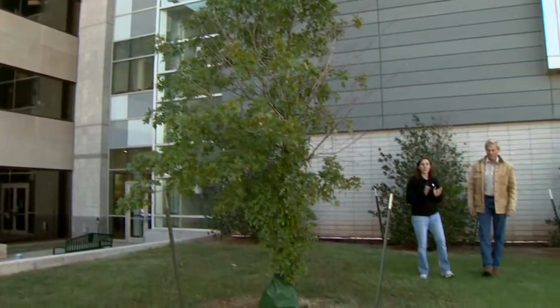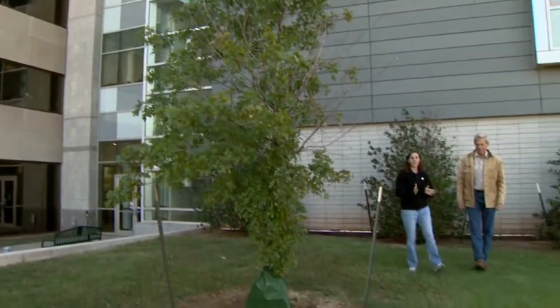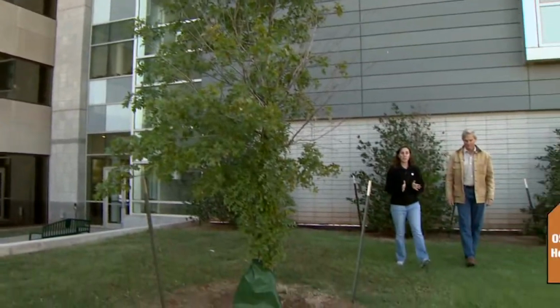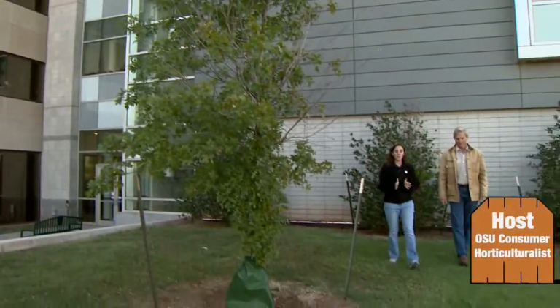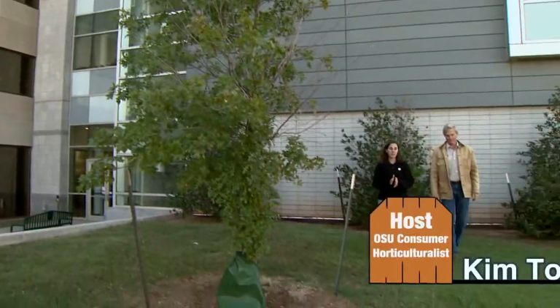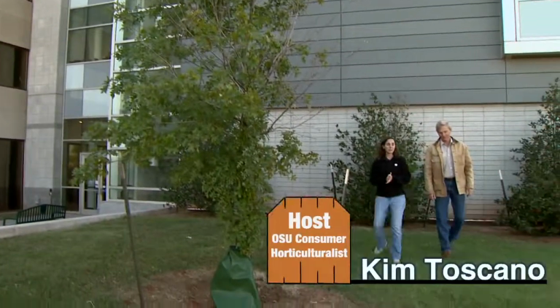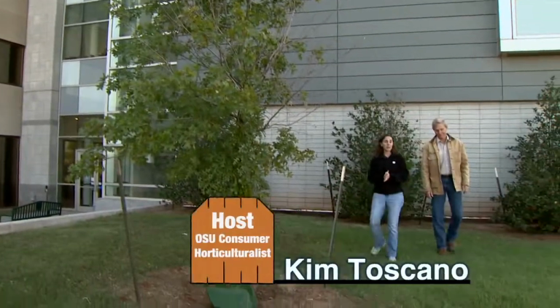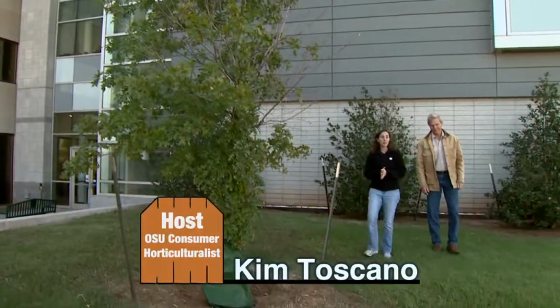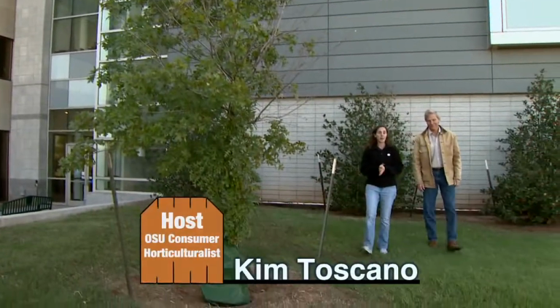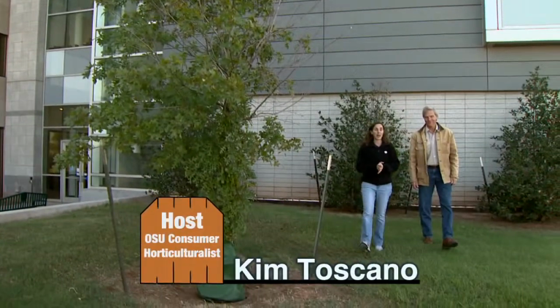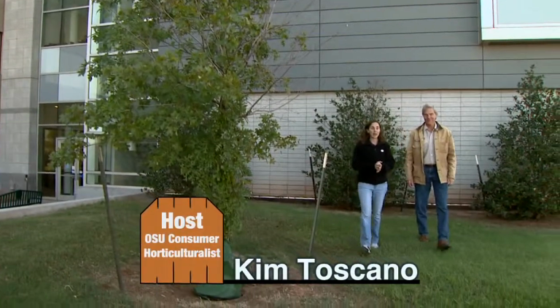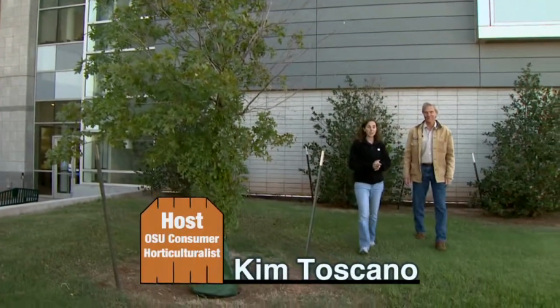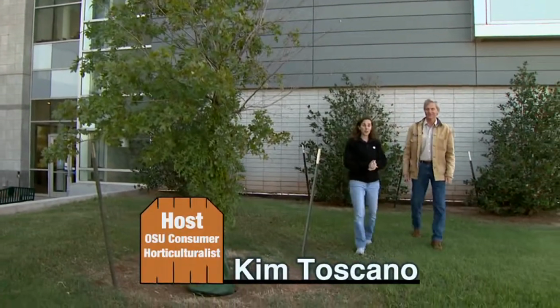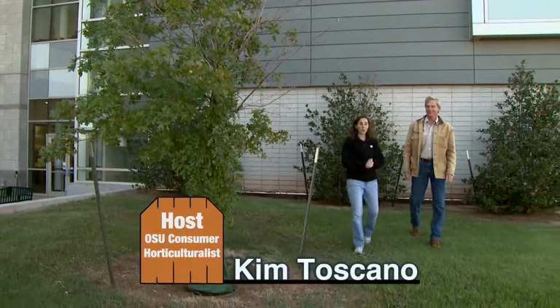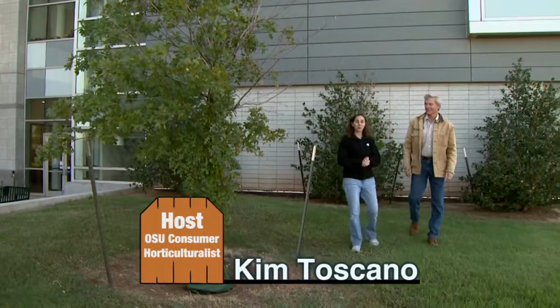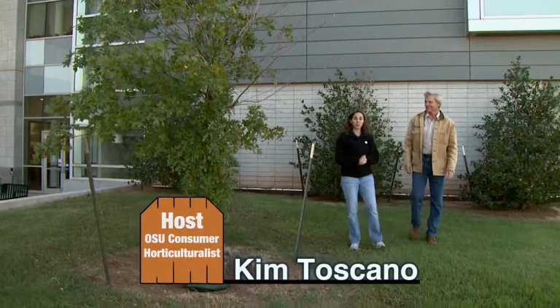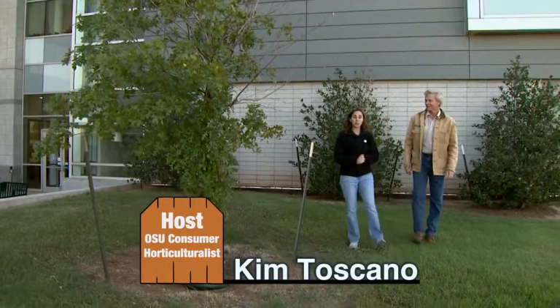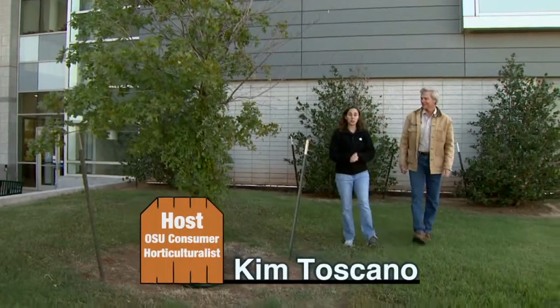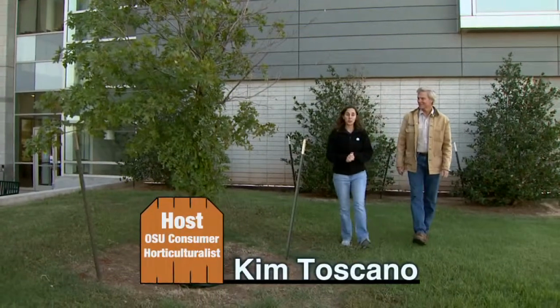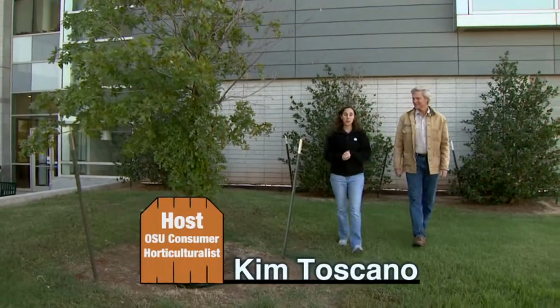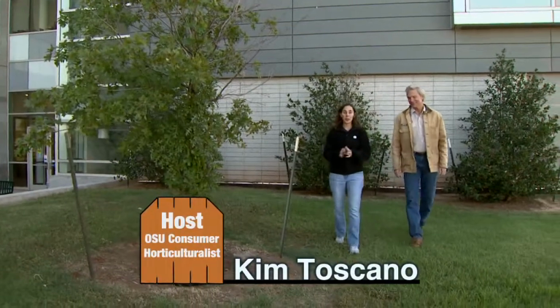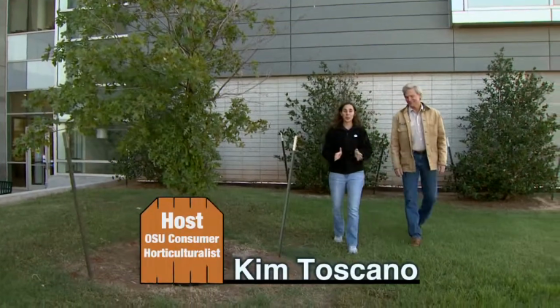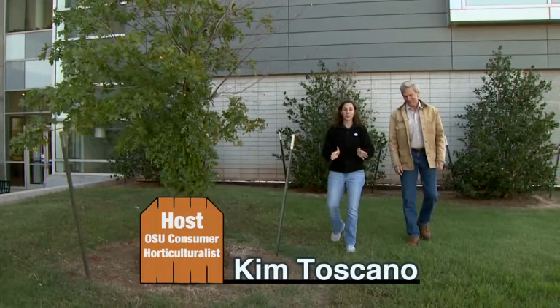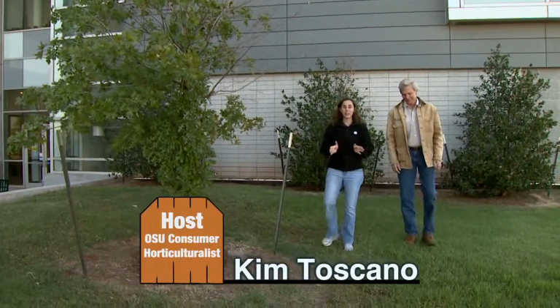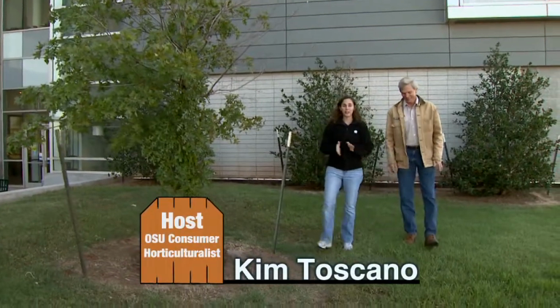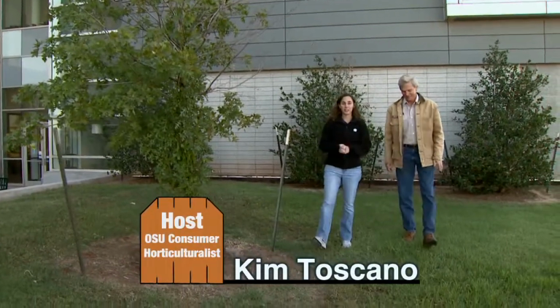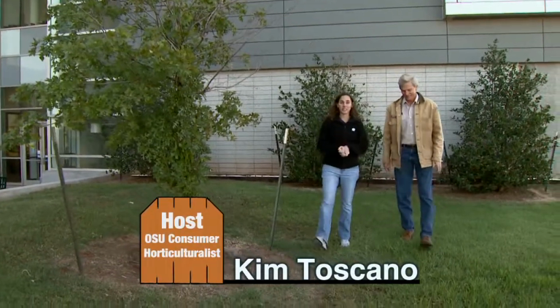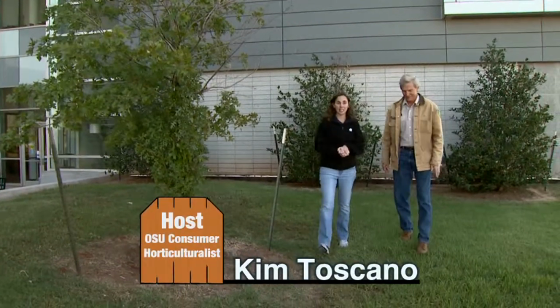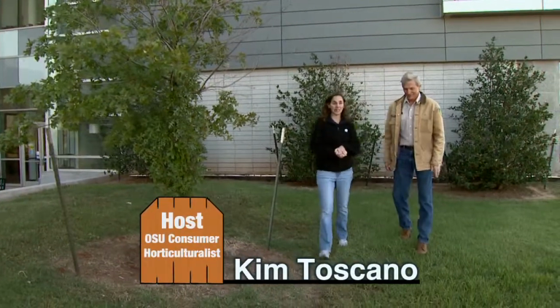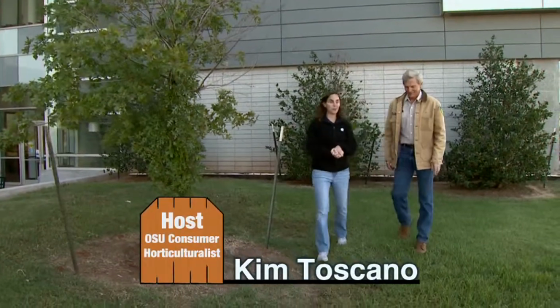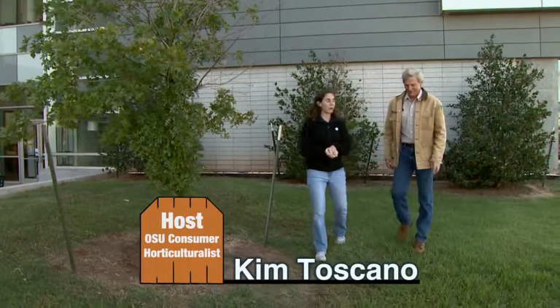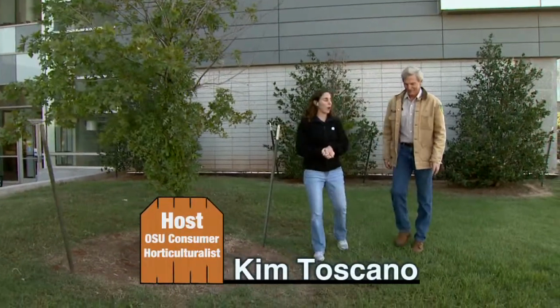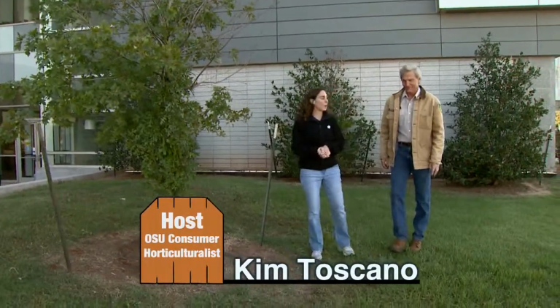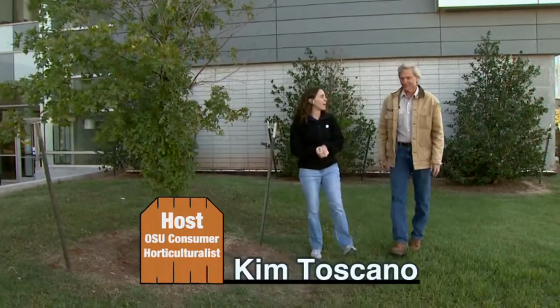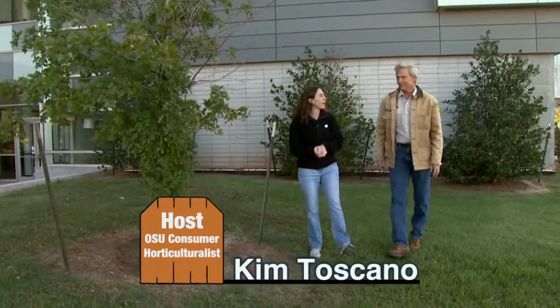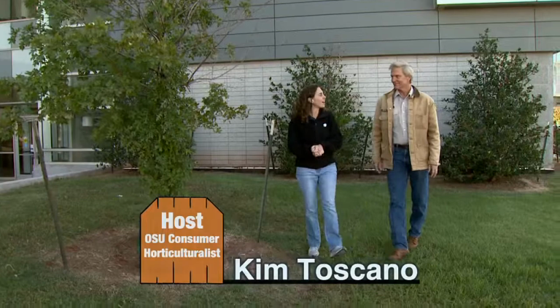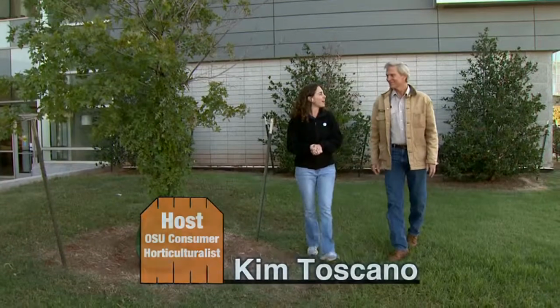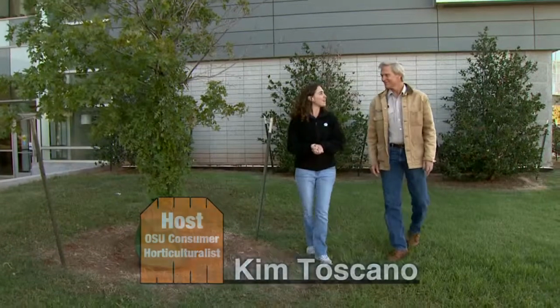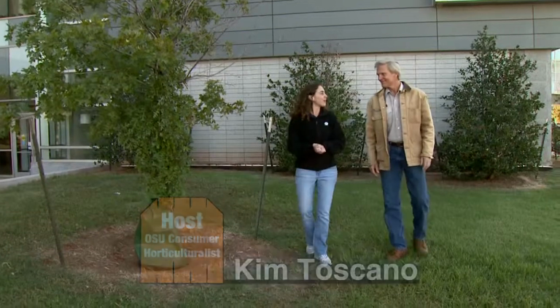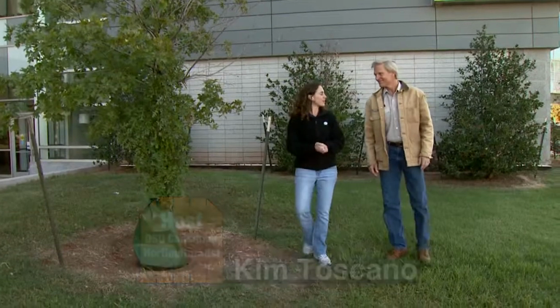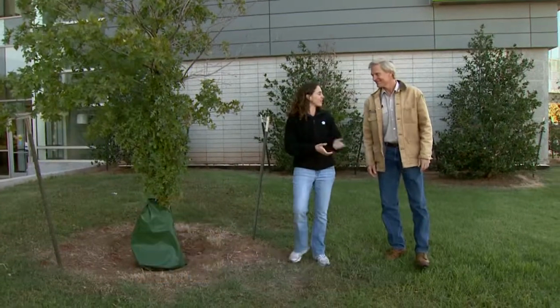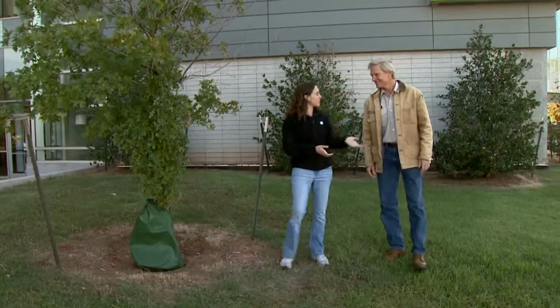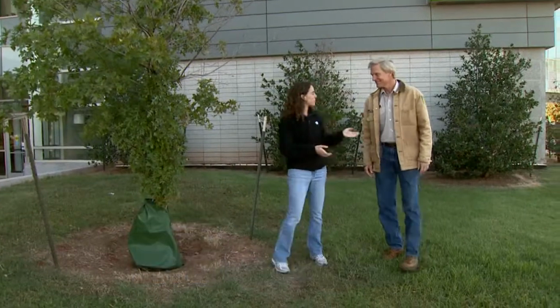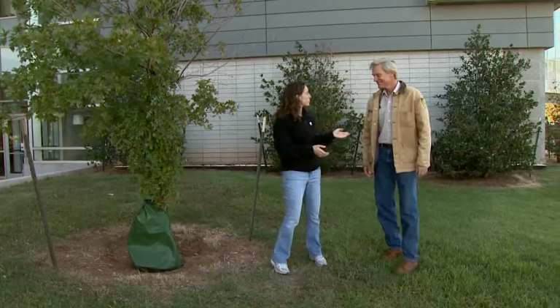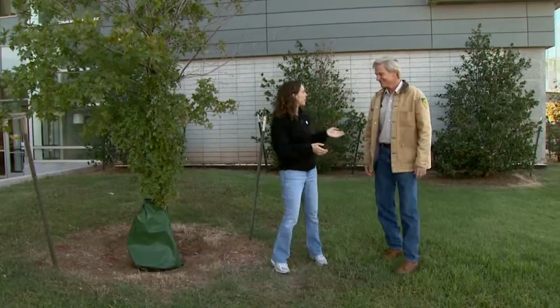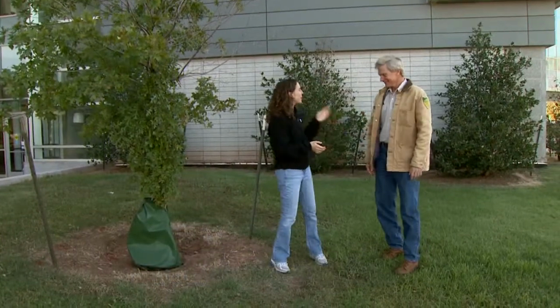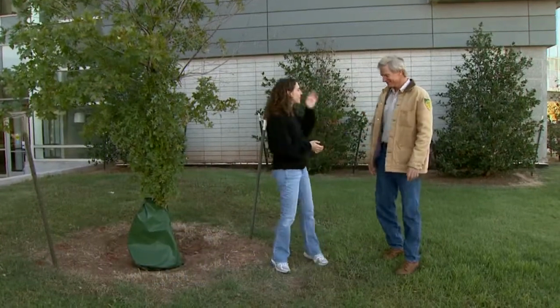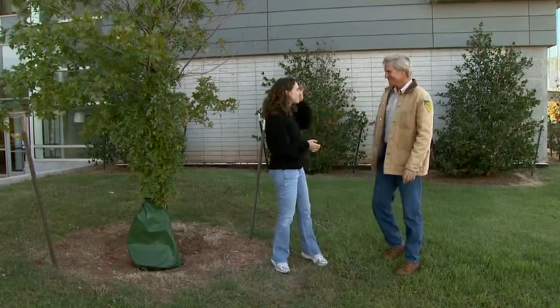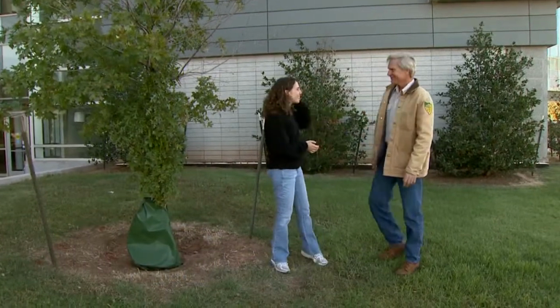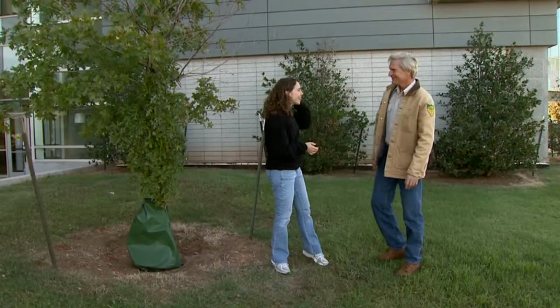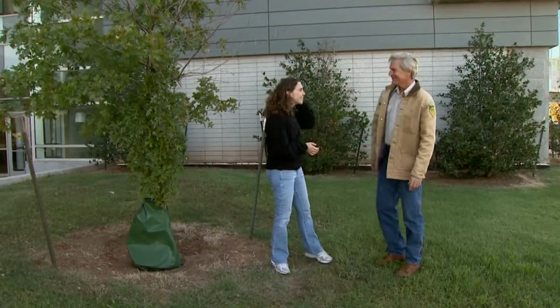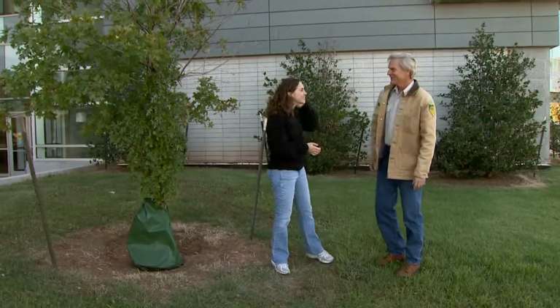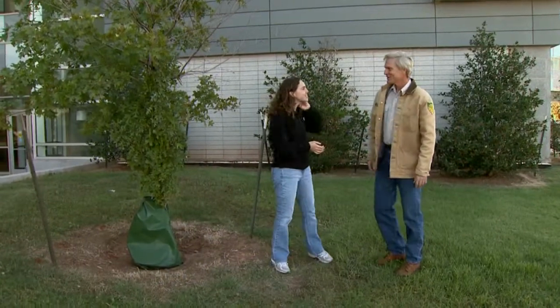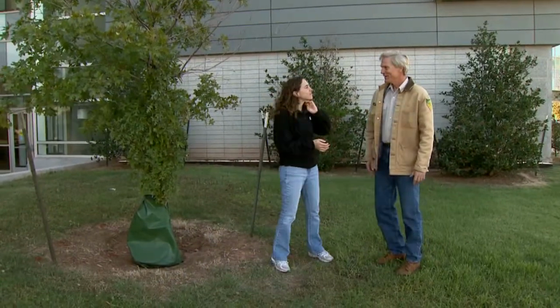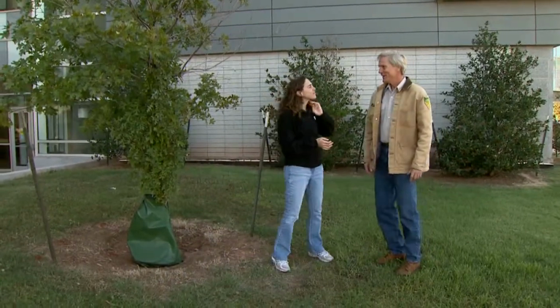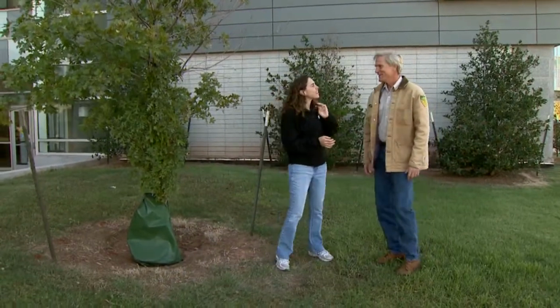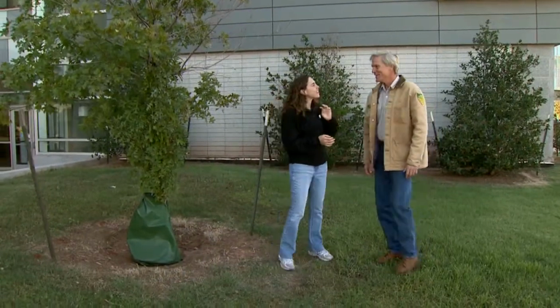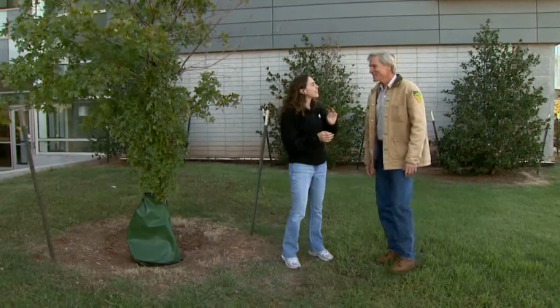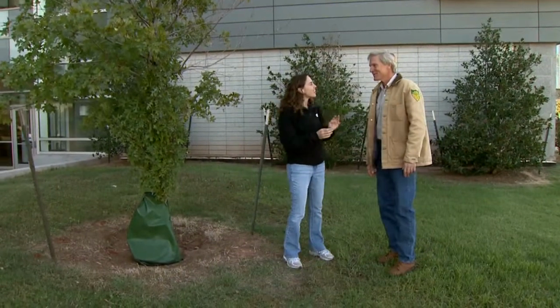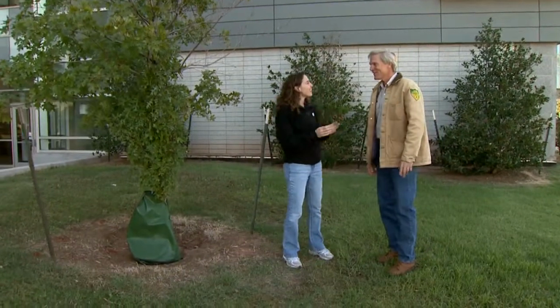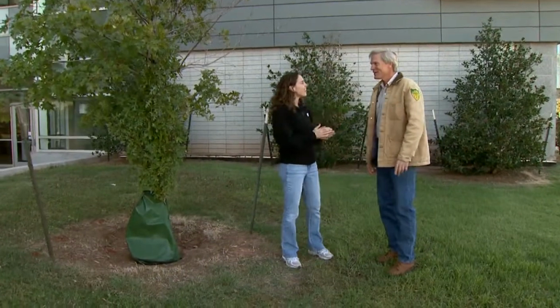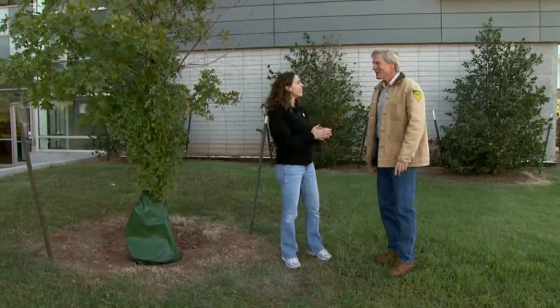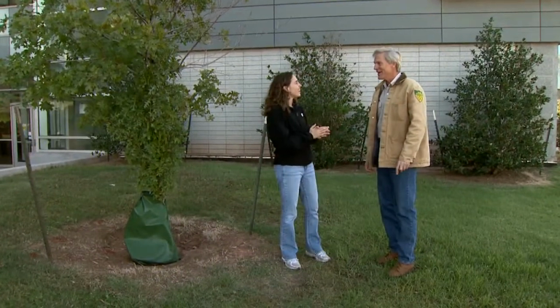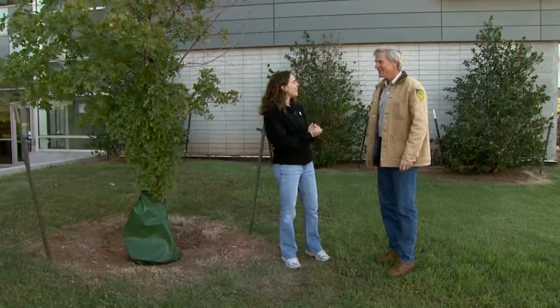Joining me is Mark Bays, urban forestry coordinator for the state of Oklahoma. Mark, thanks for joining us today. Good to be here. Thanks for inviting me back.